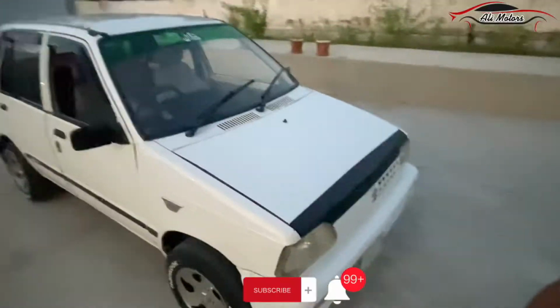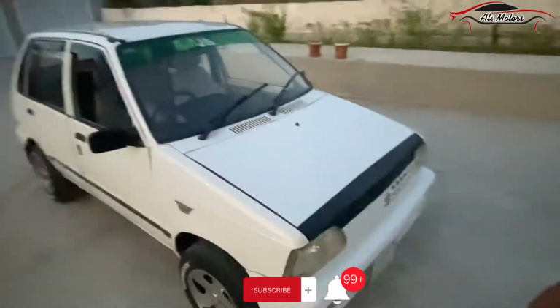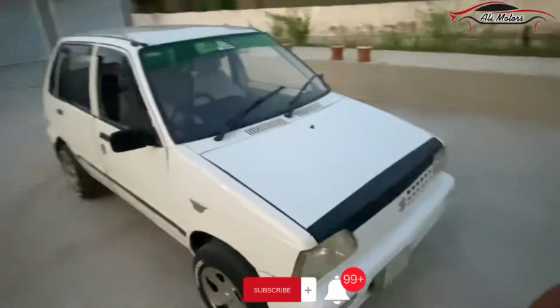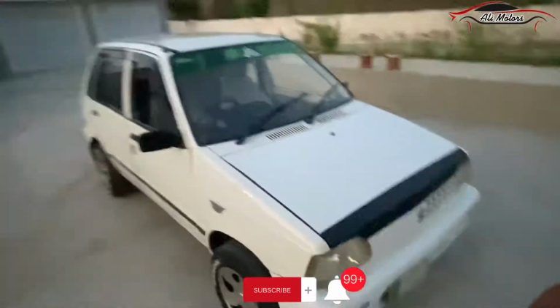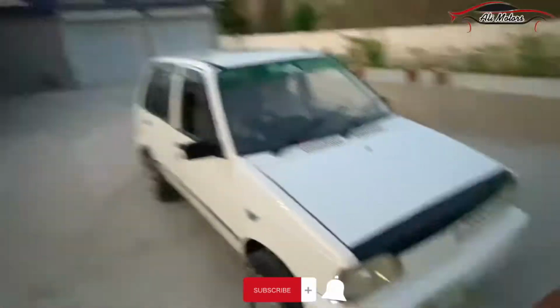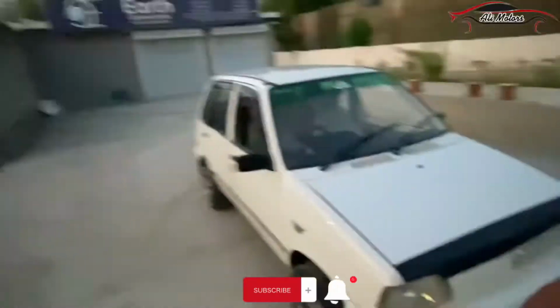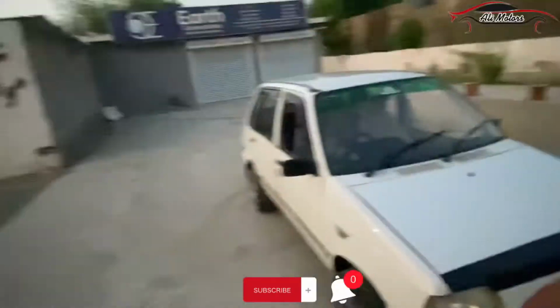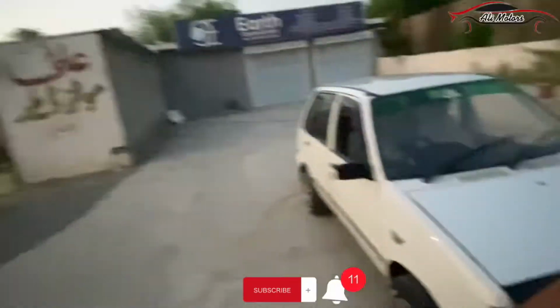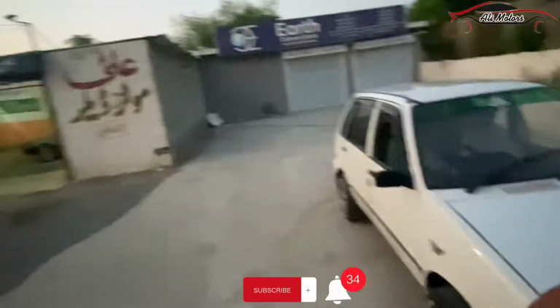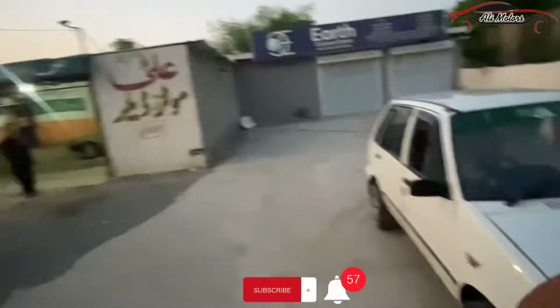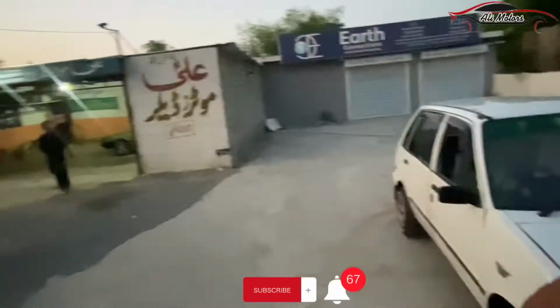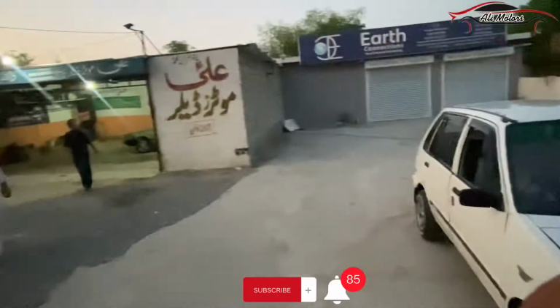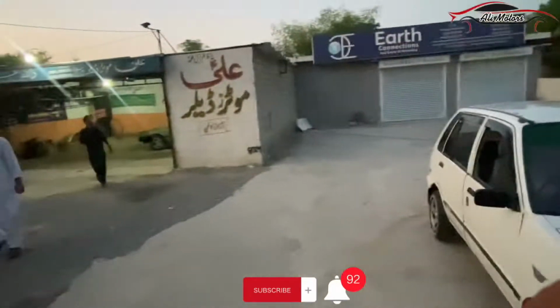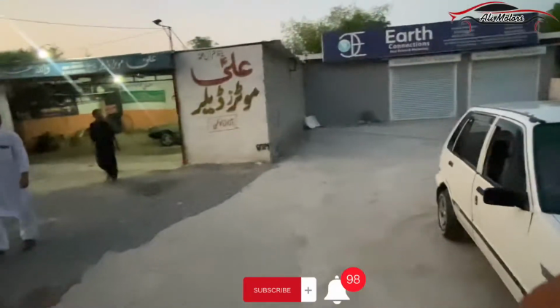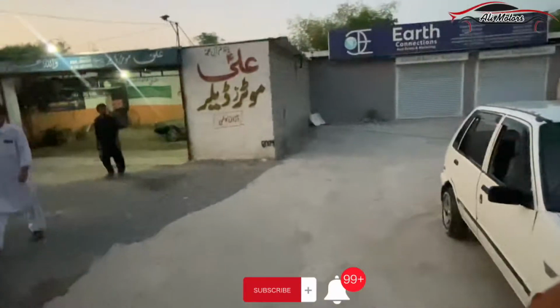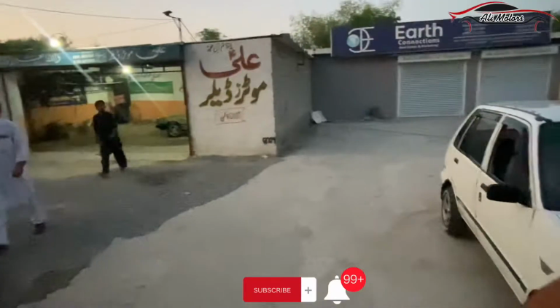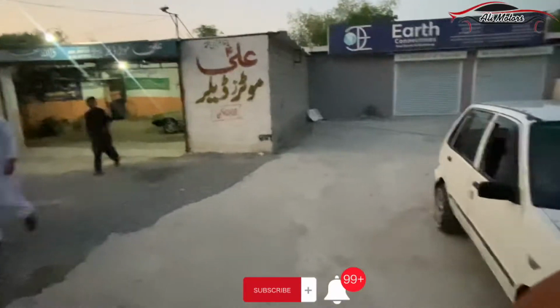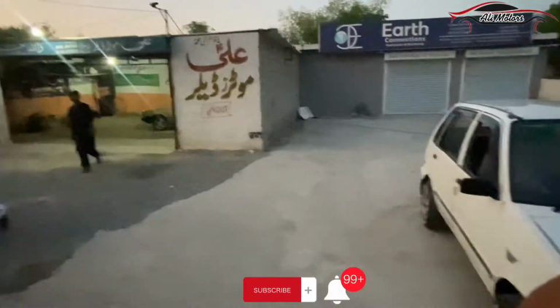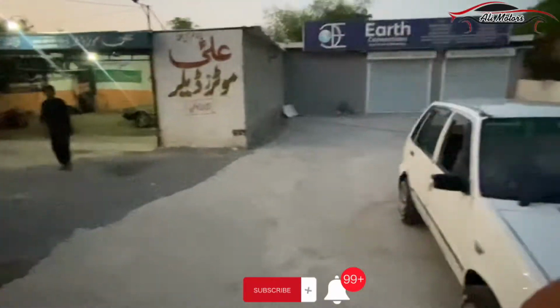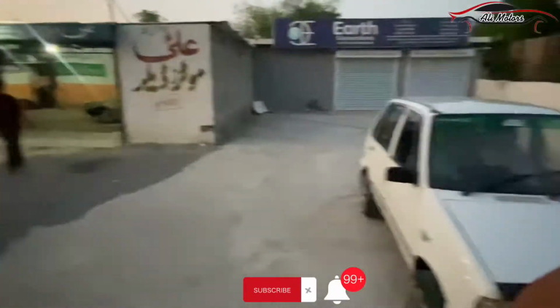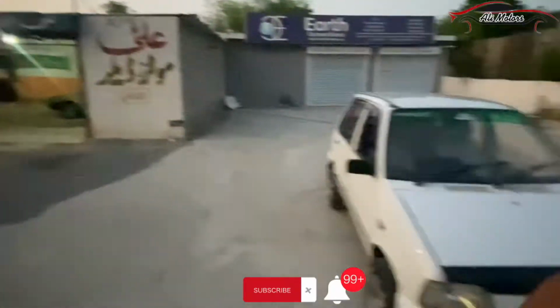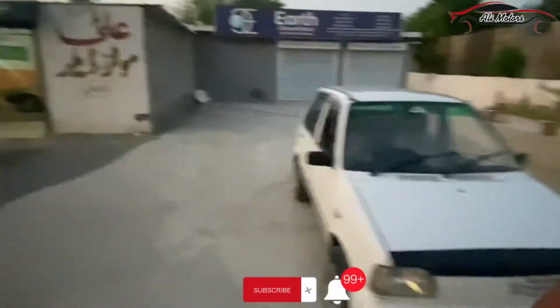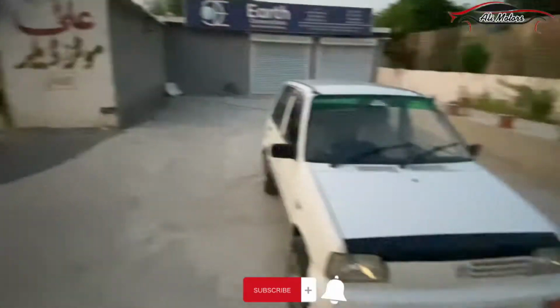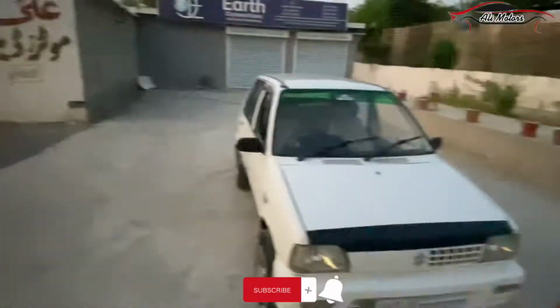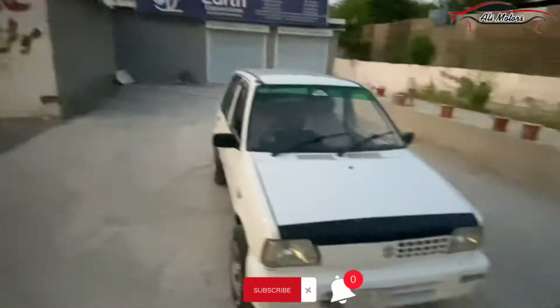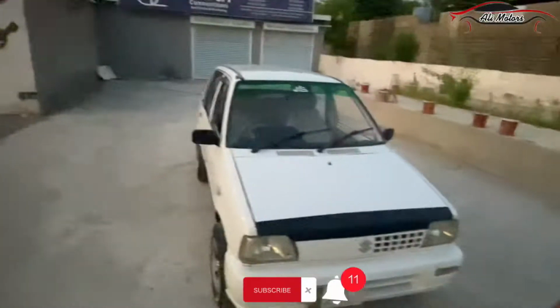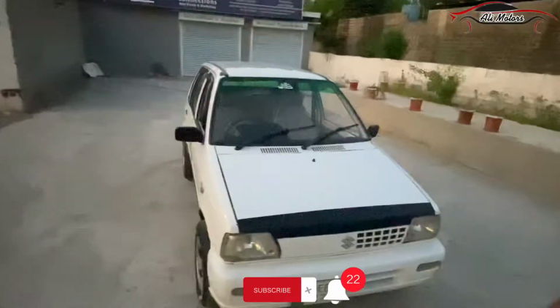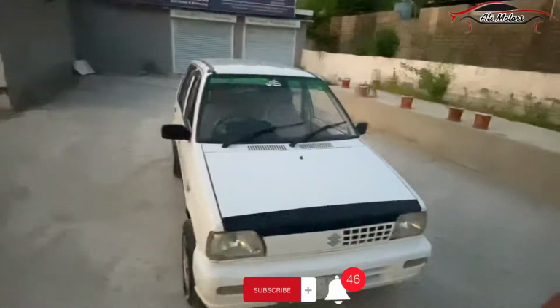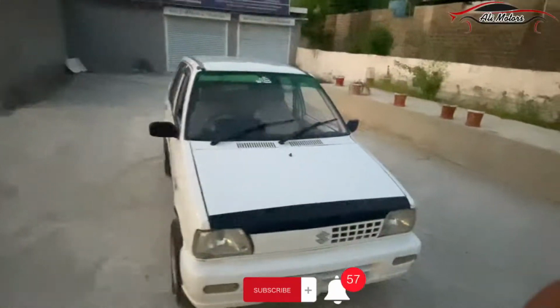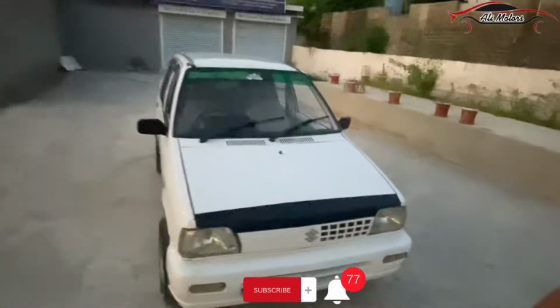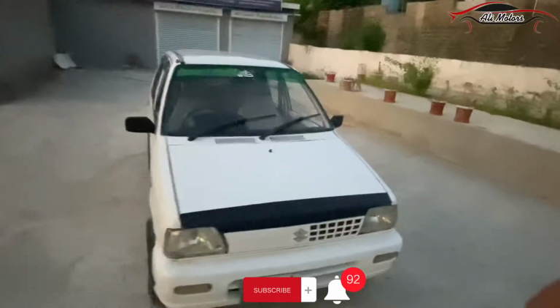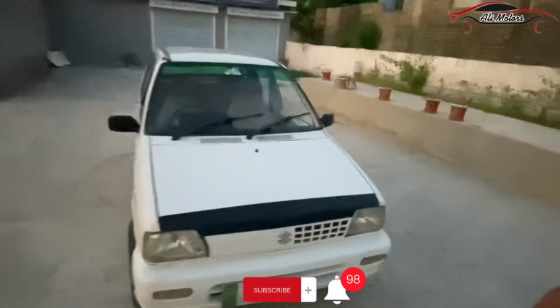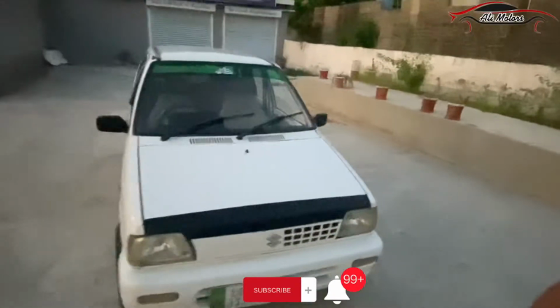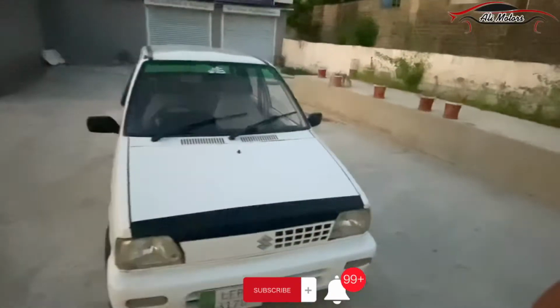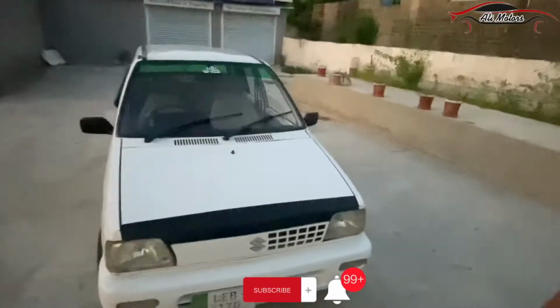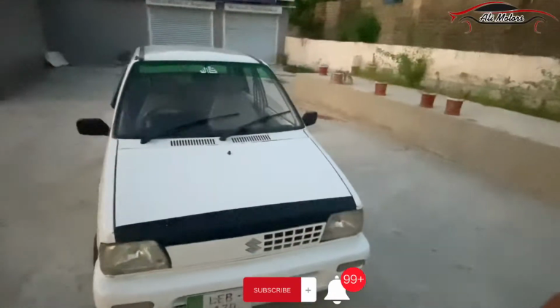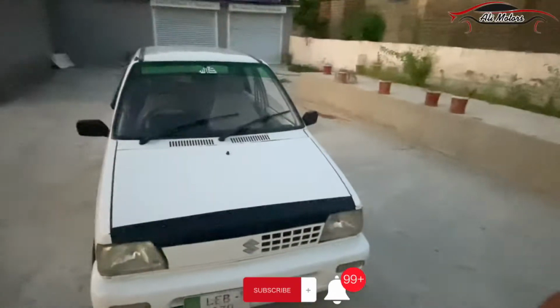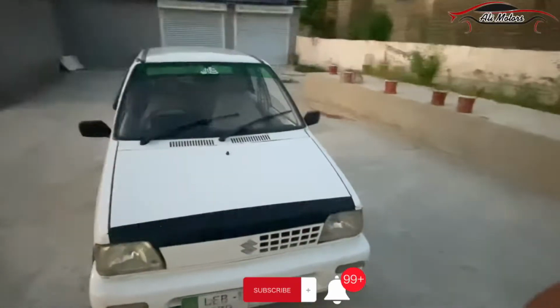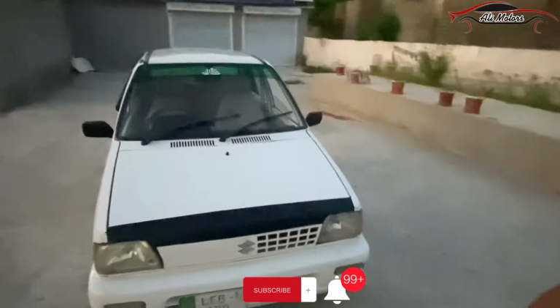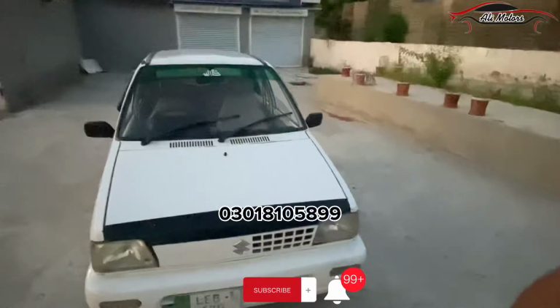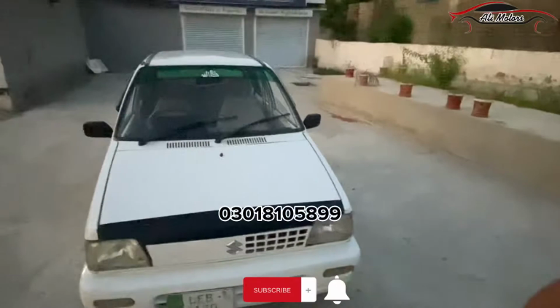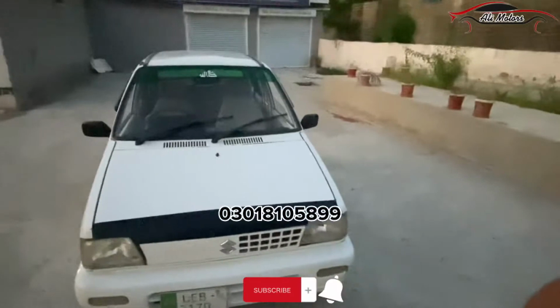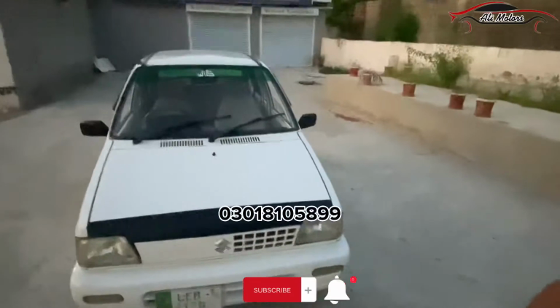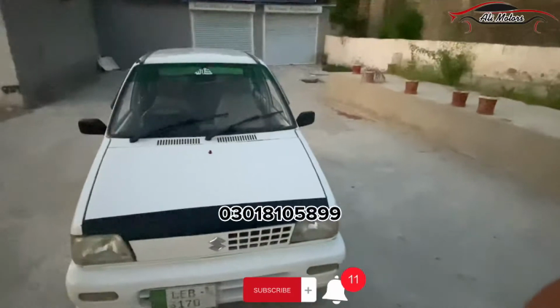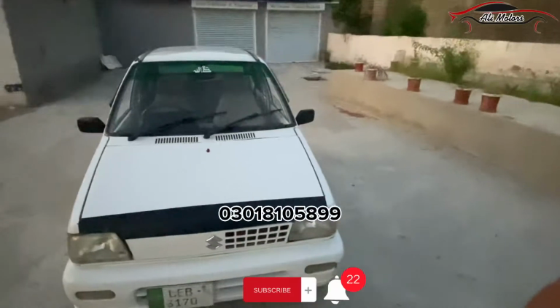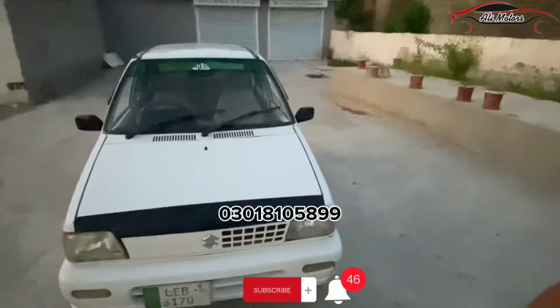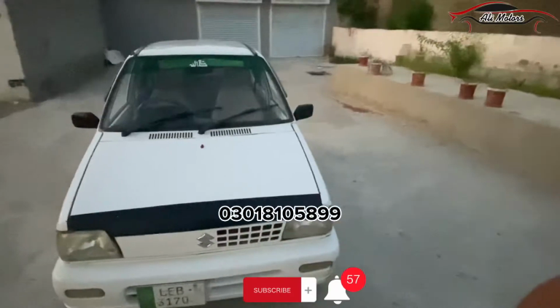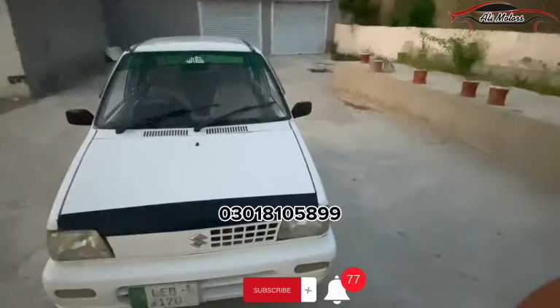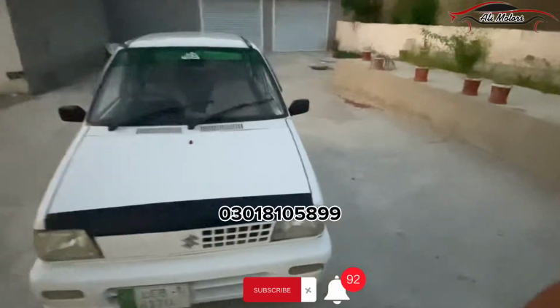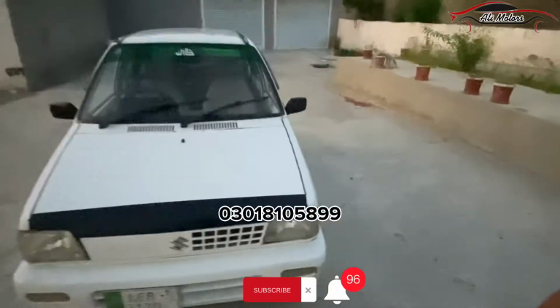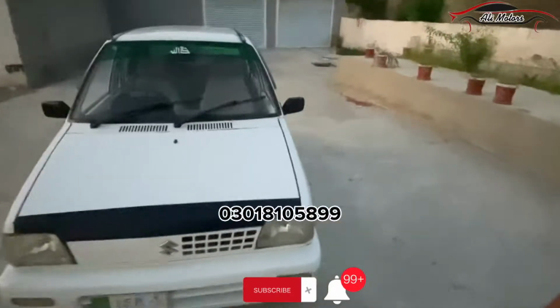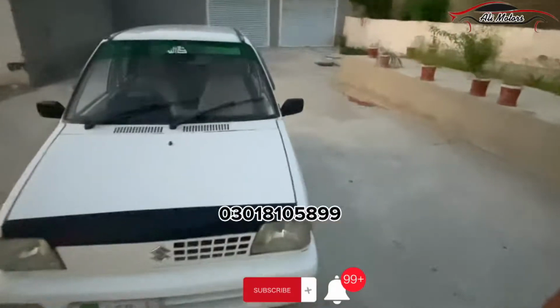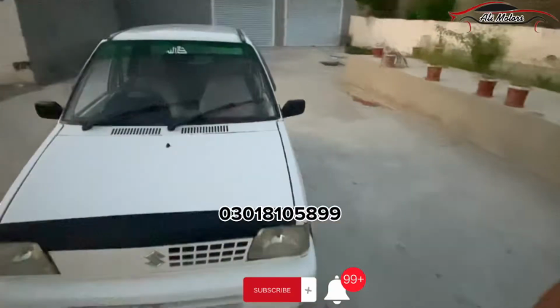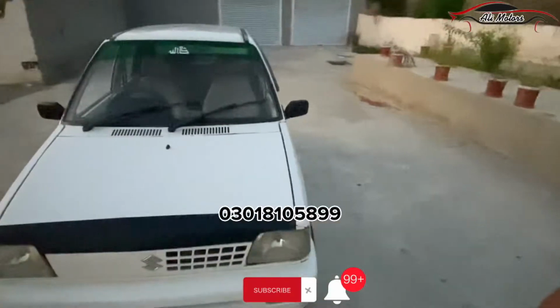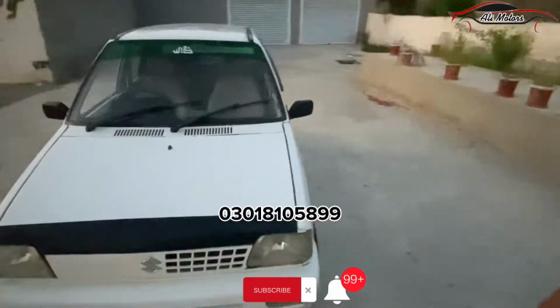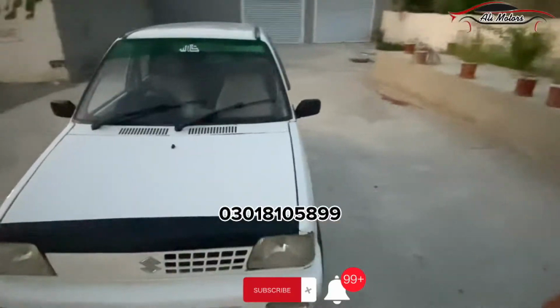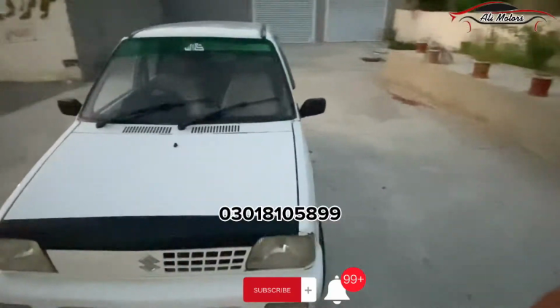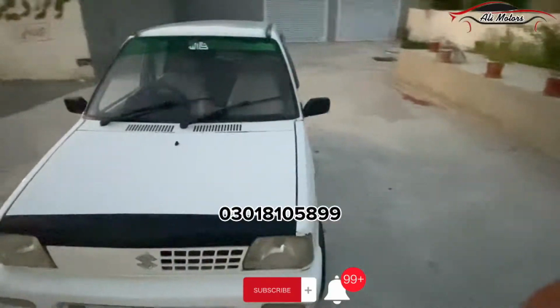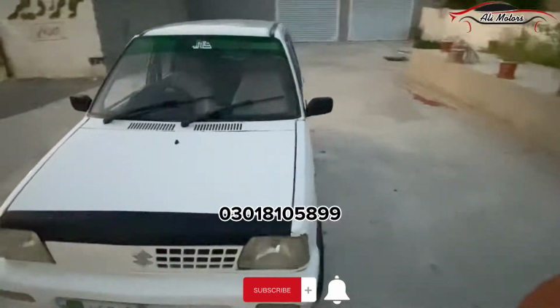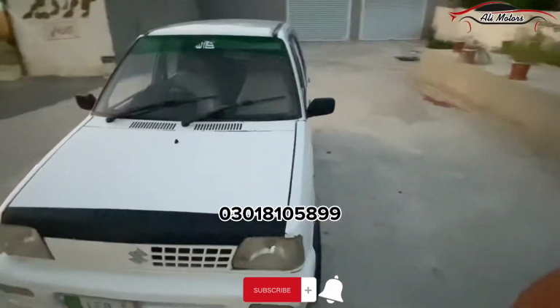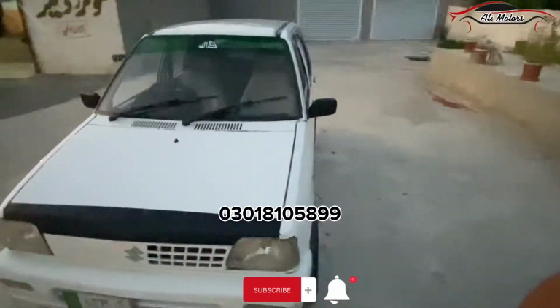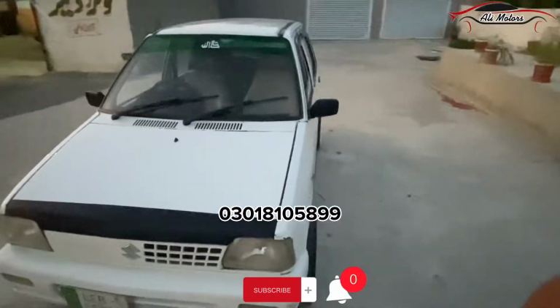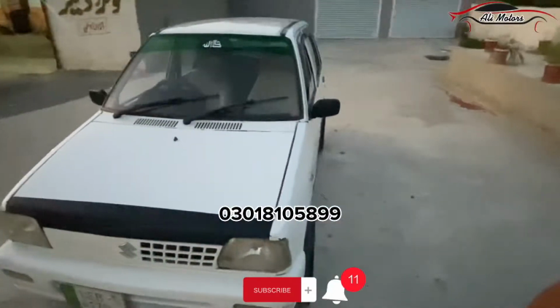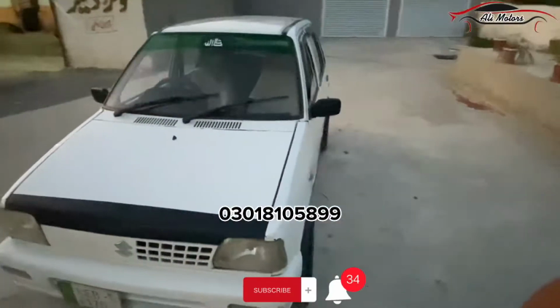So if anyone is interested in the vehicle, it's a very nice car. Call us at 0301-810-589.